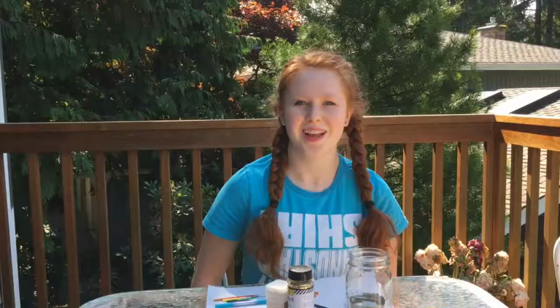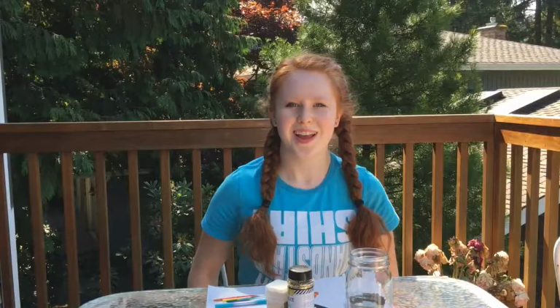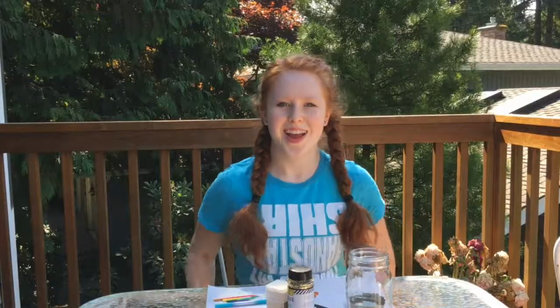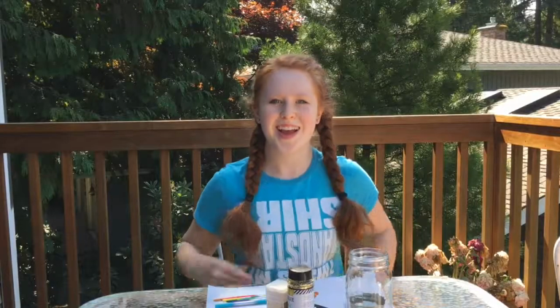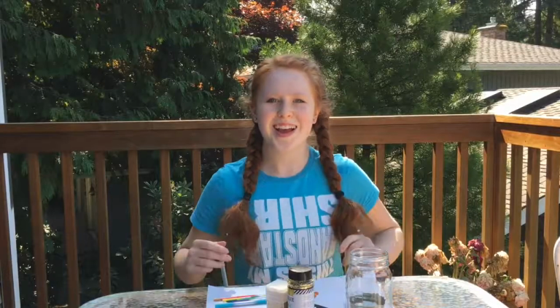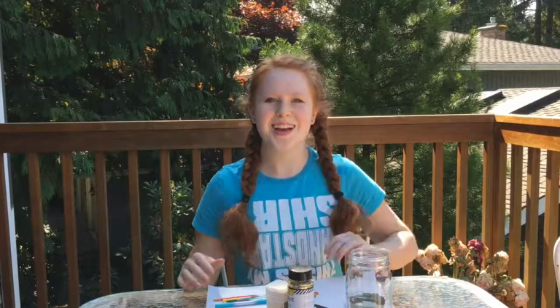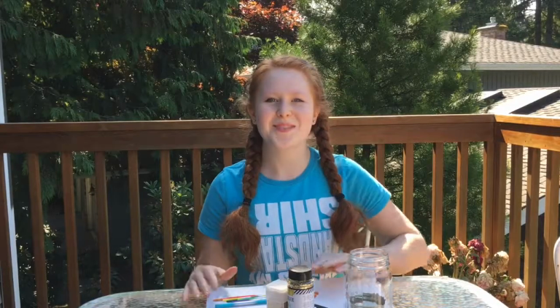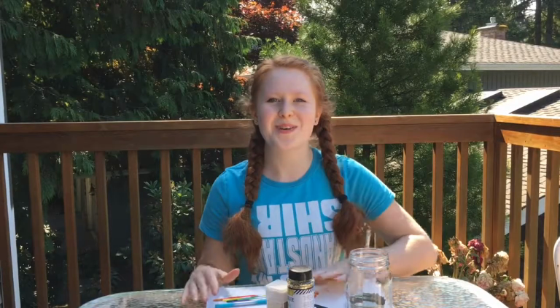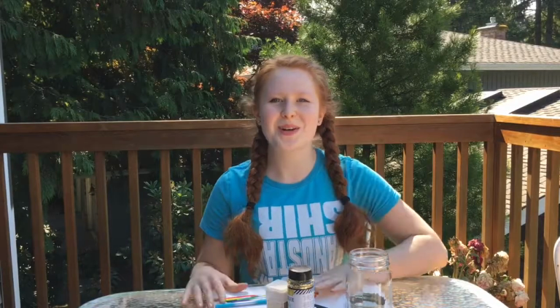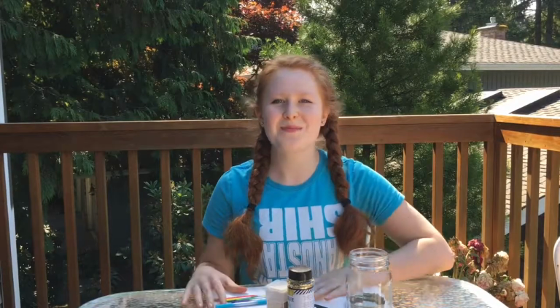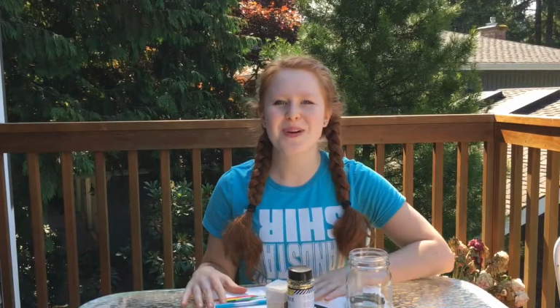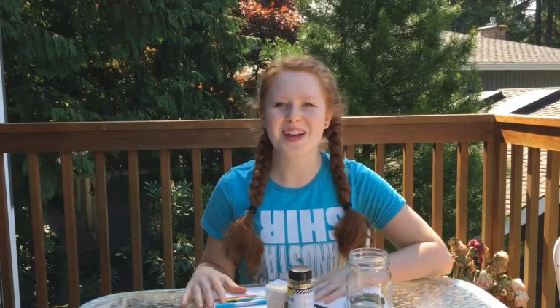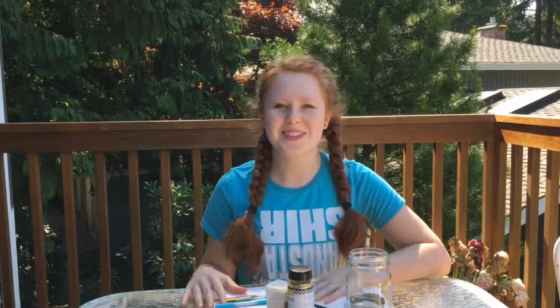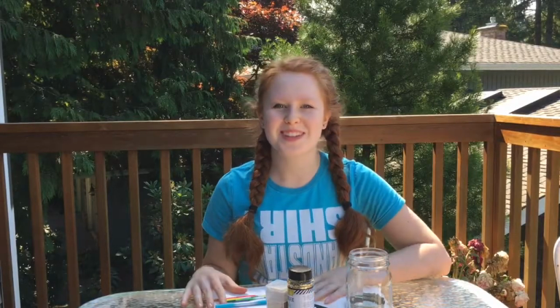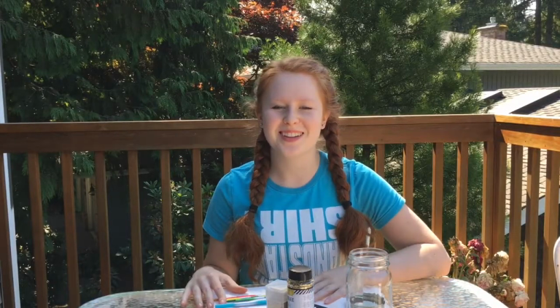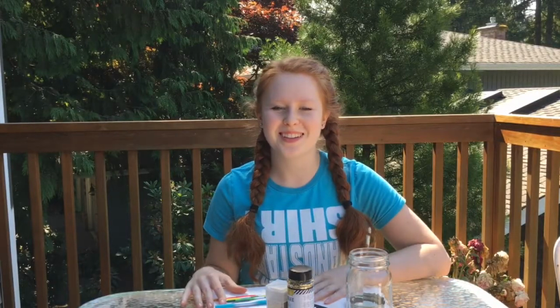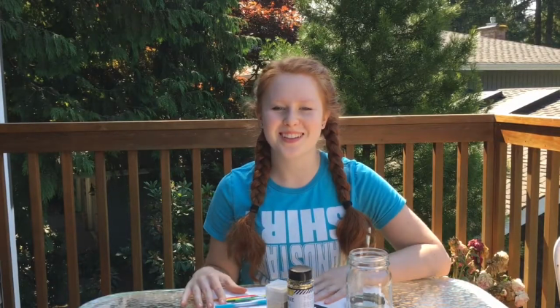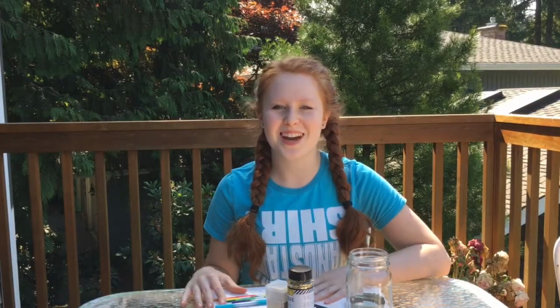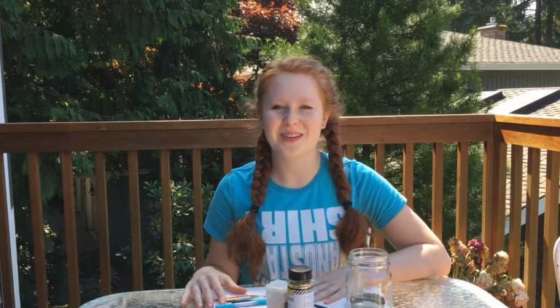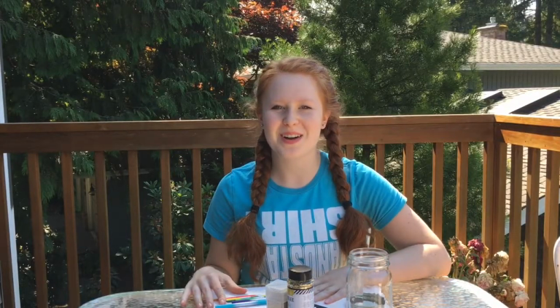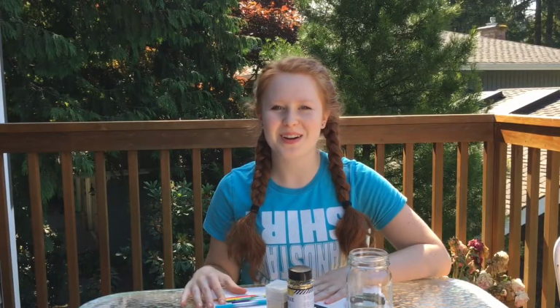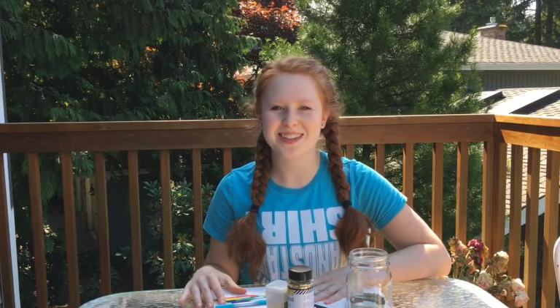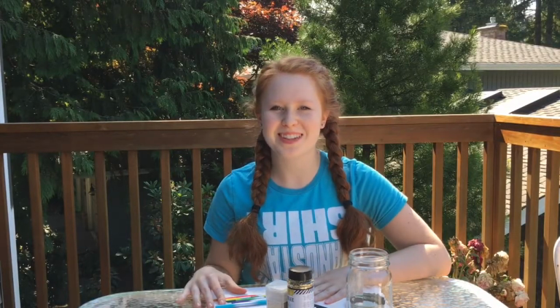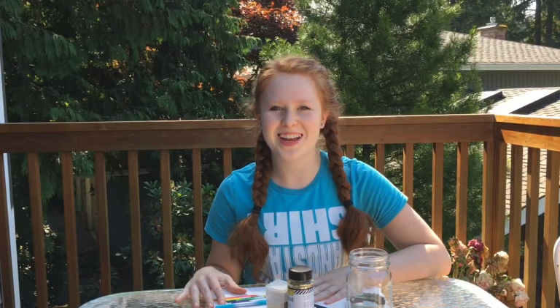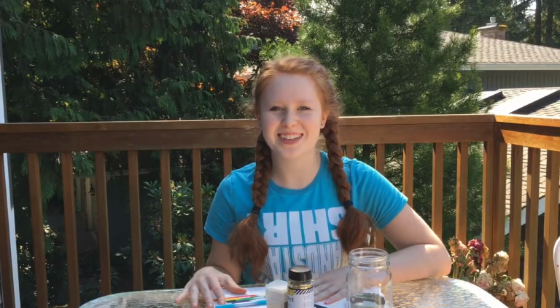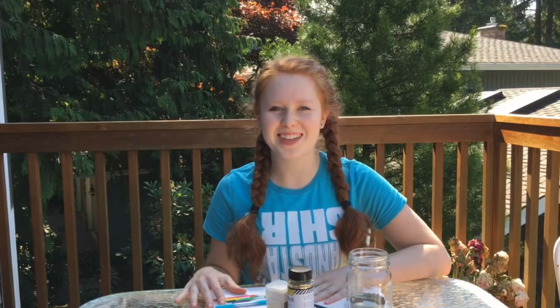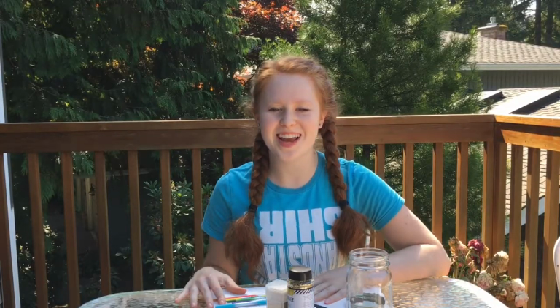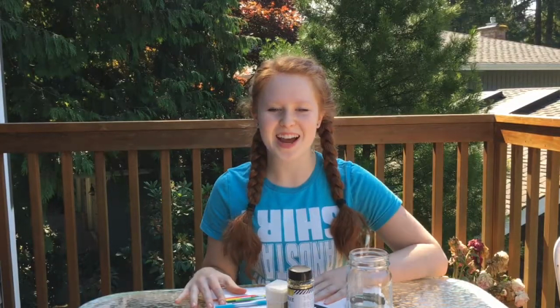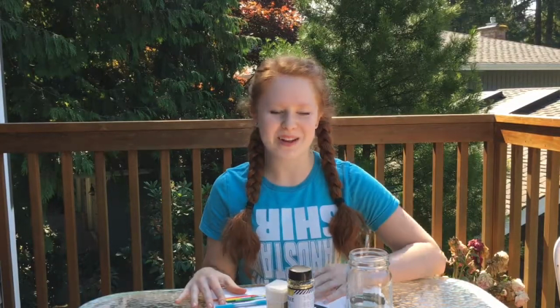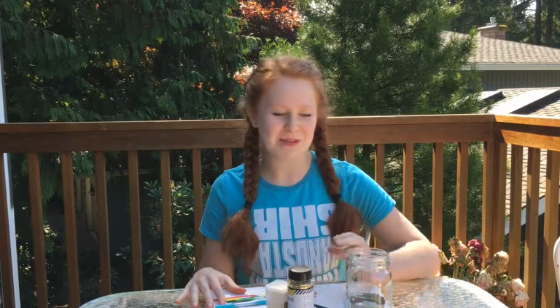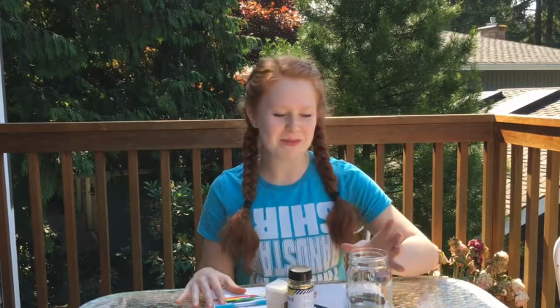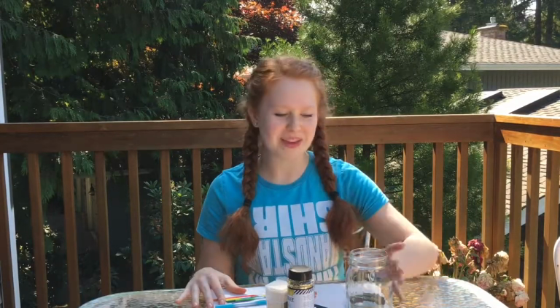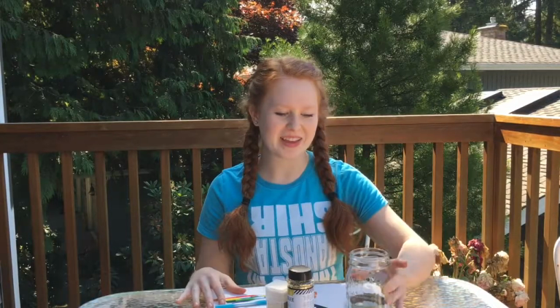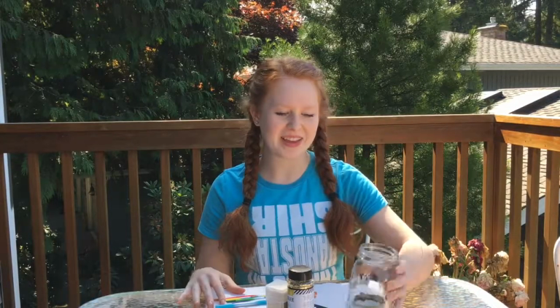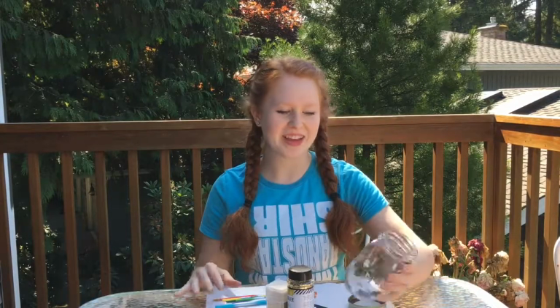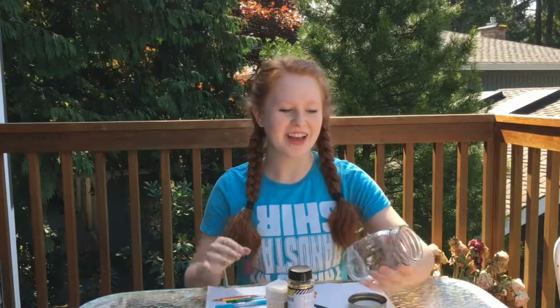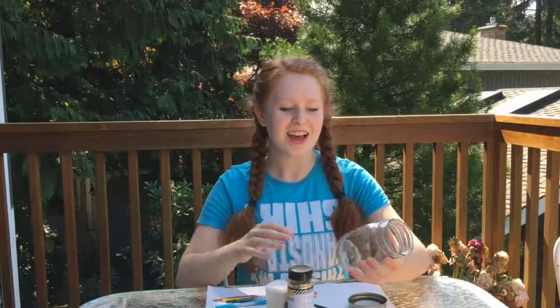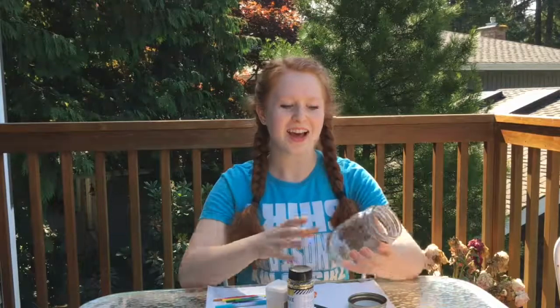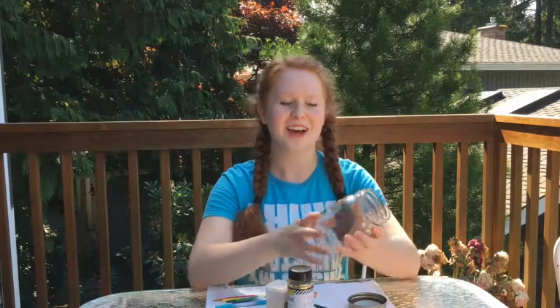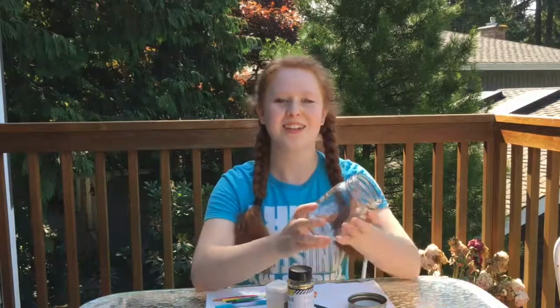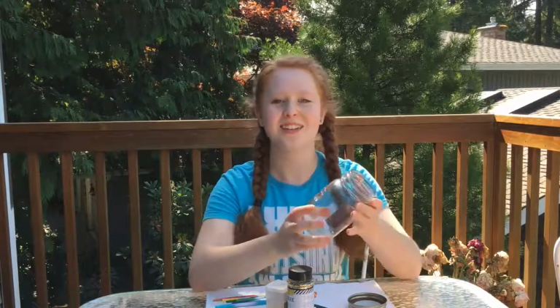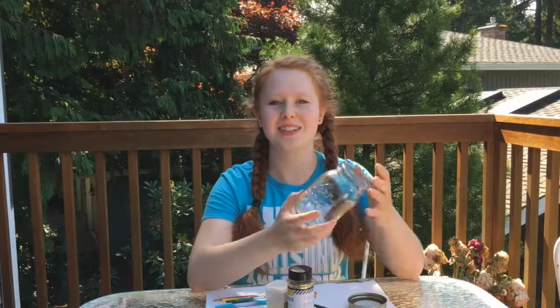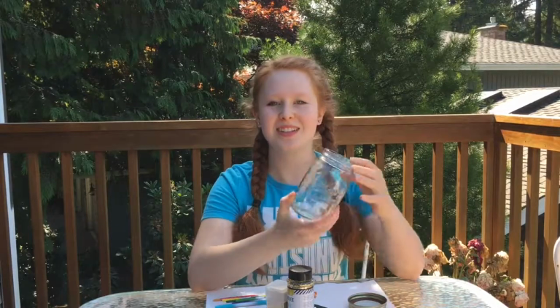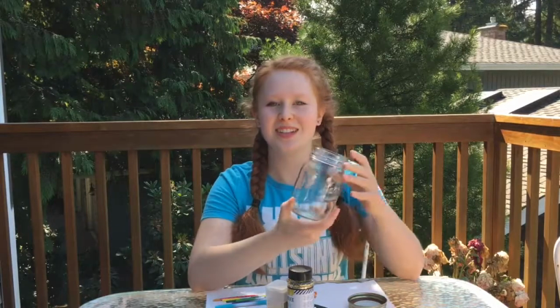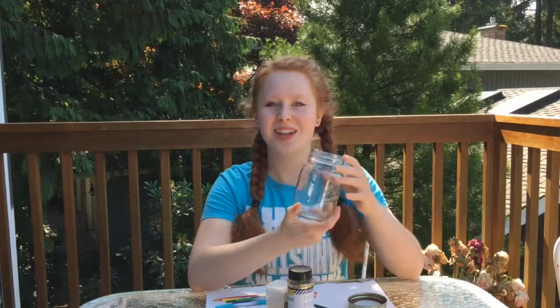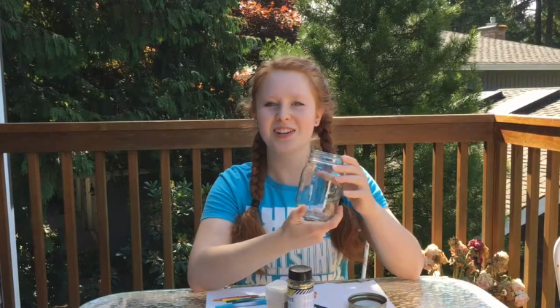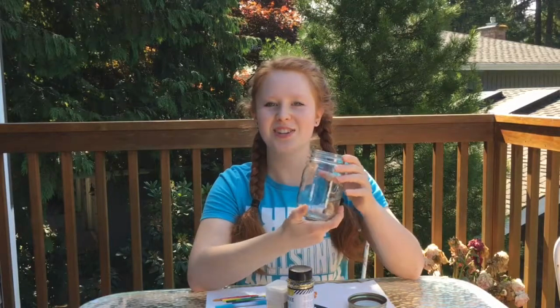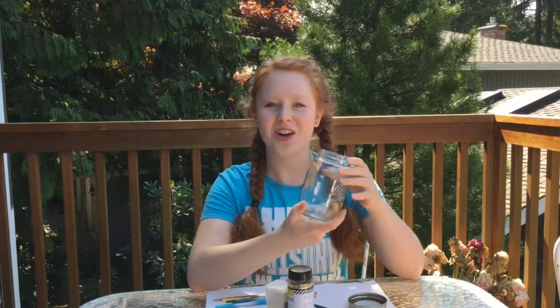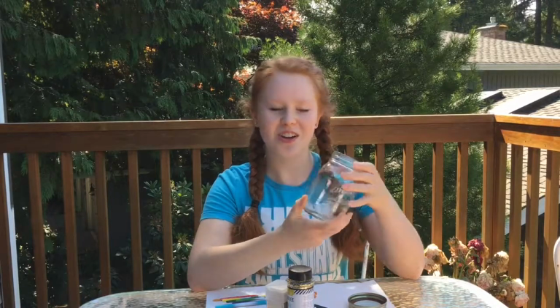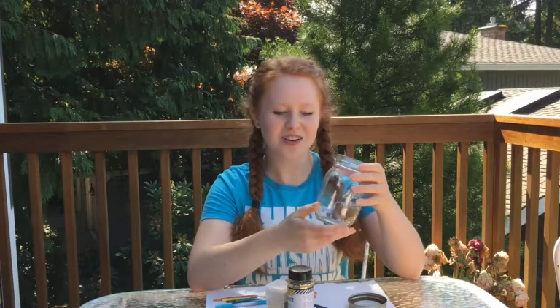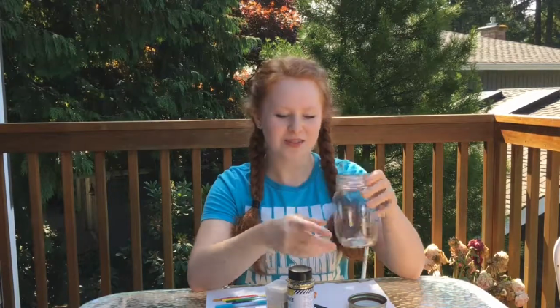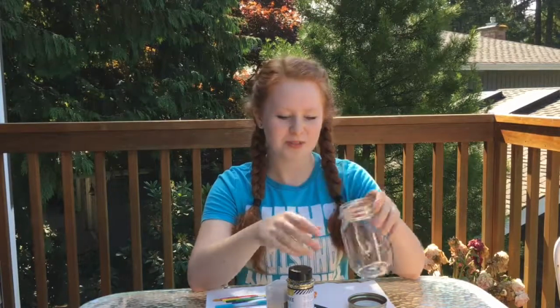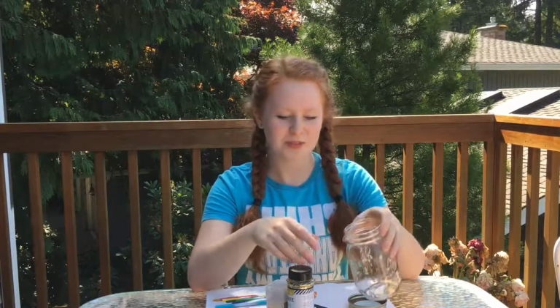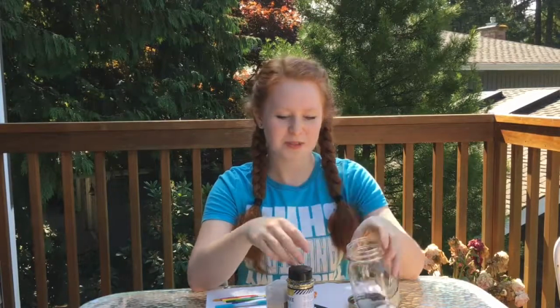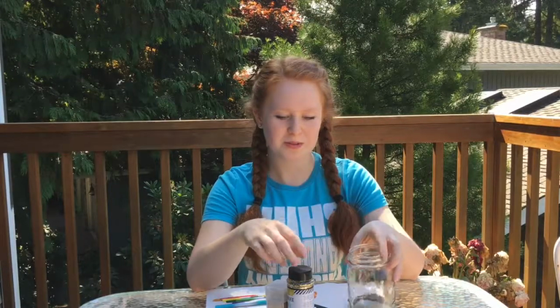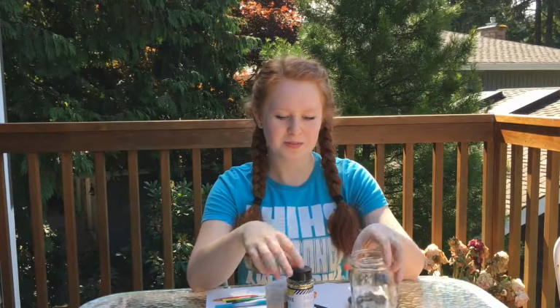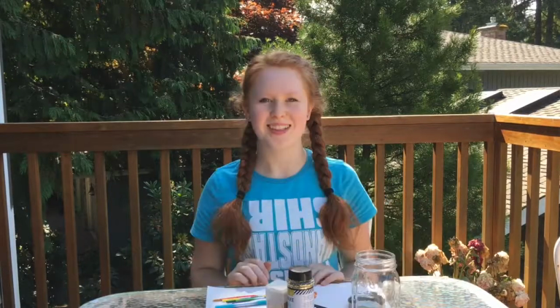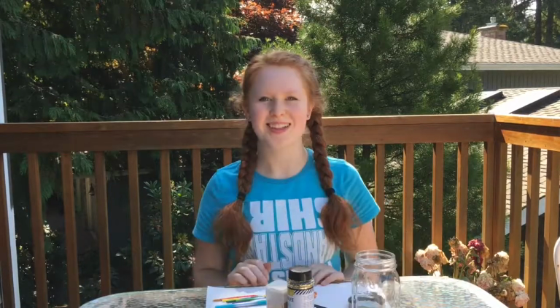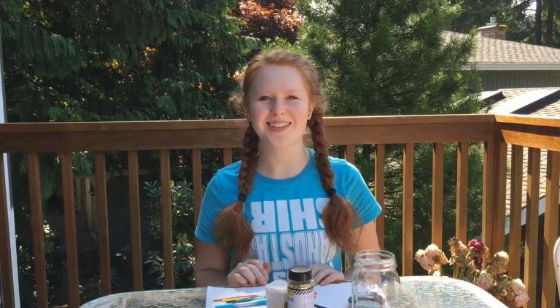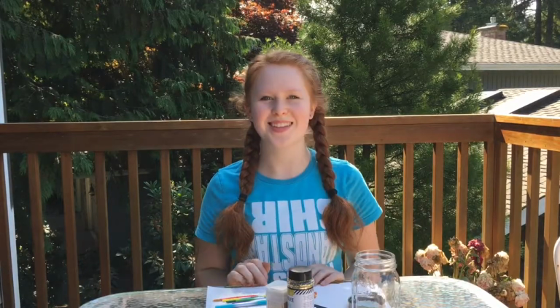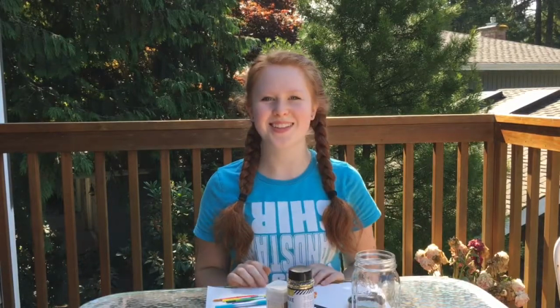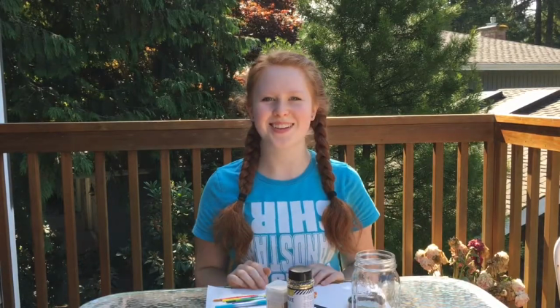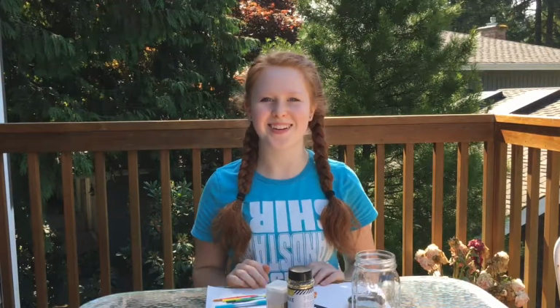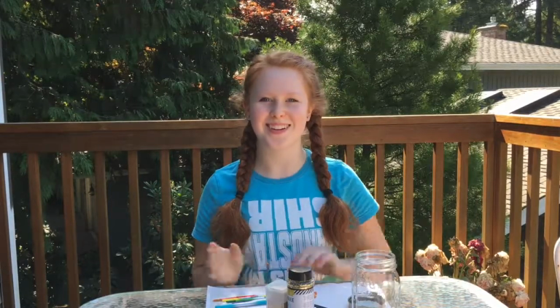Hey guys, welcome back to another DIY Wednesday. Today I will be making a glitter jar. Let's get started.